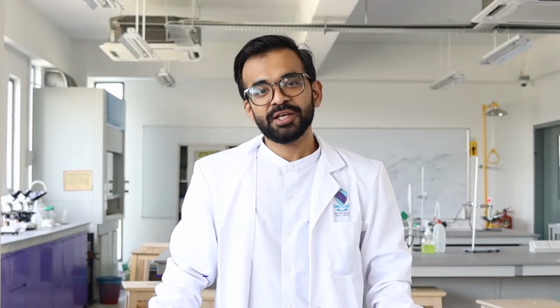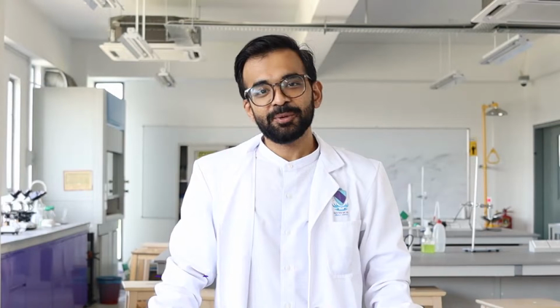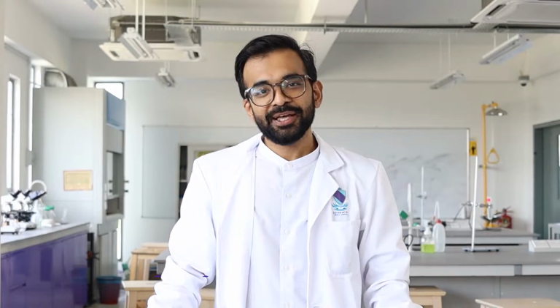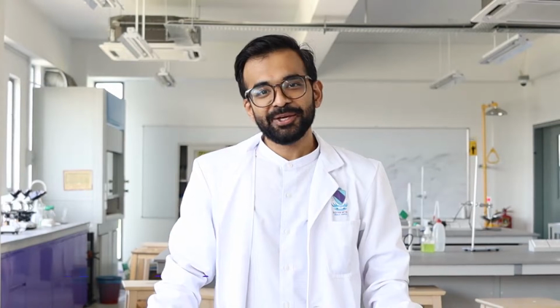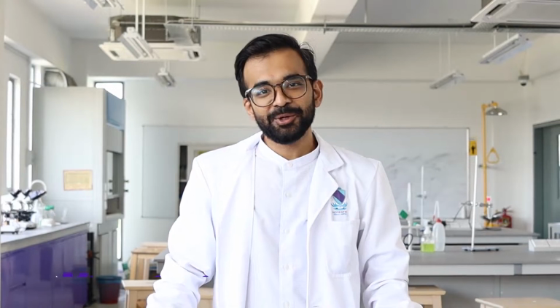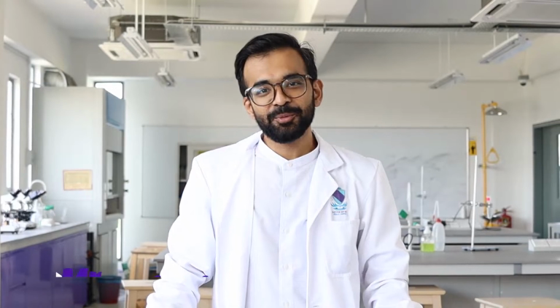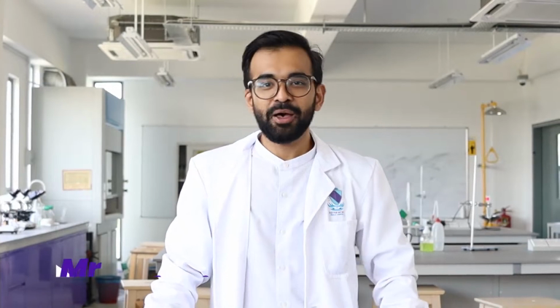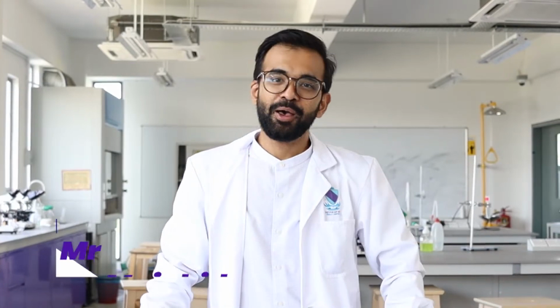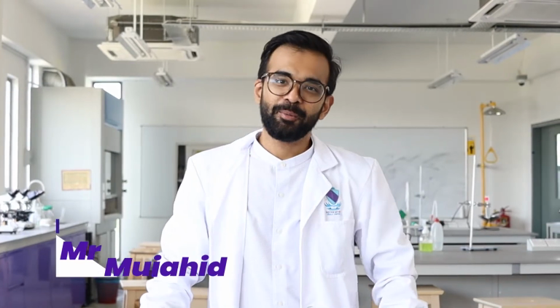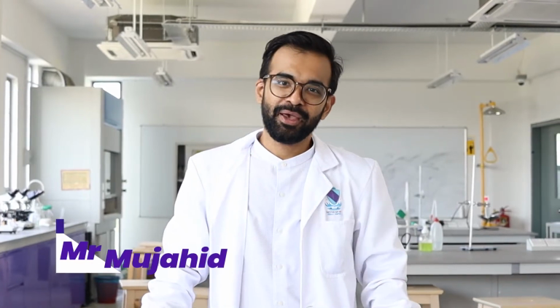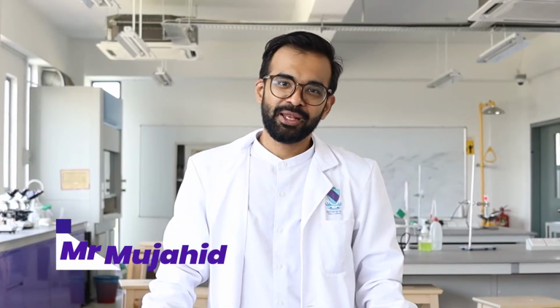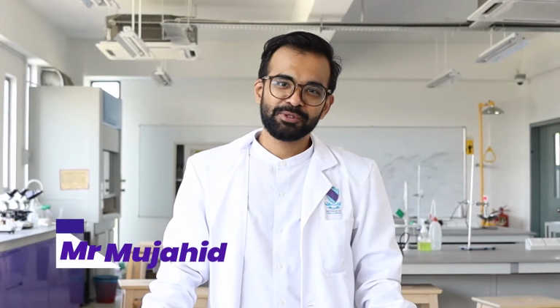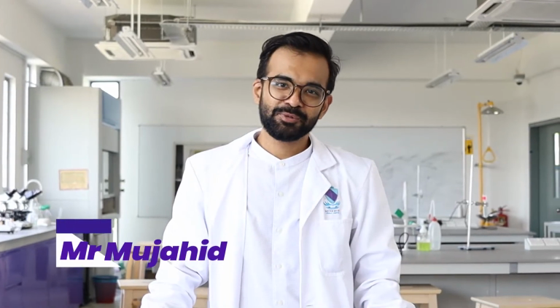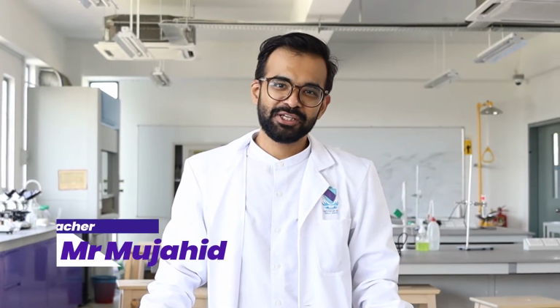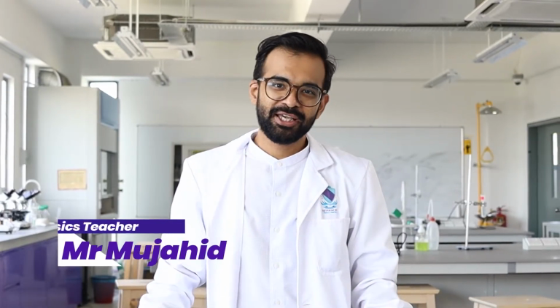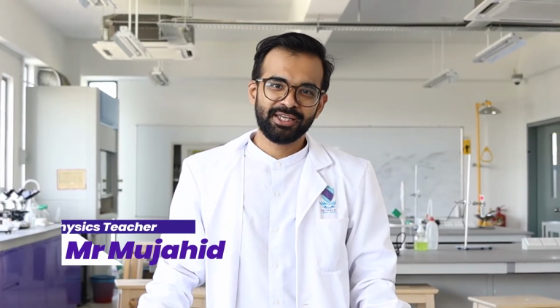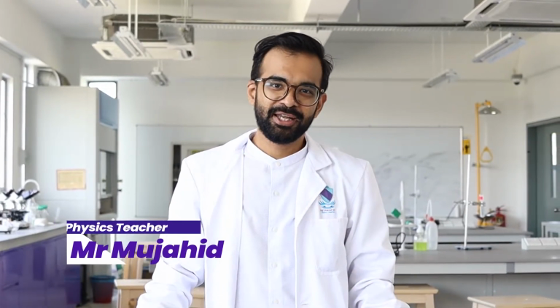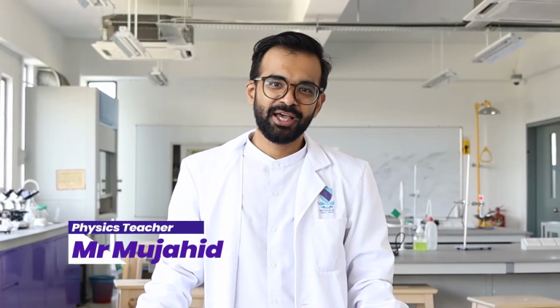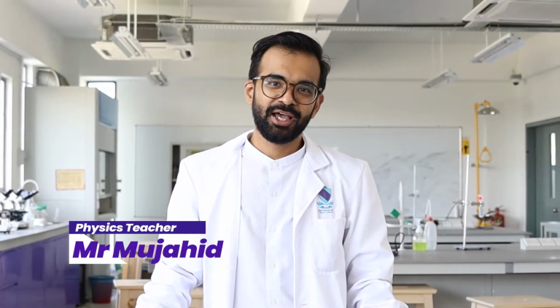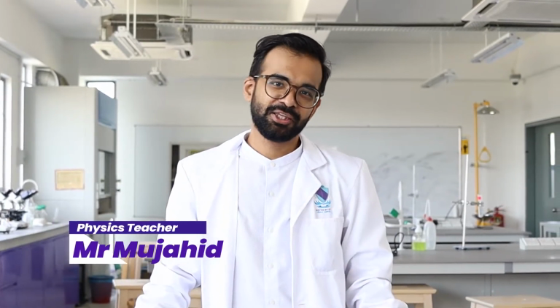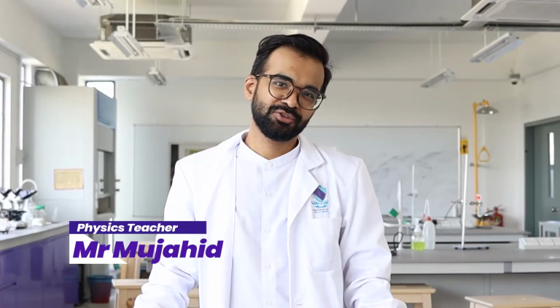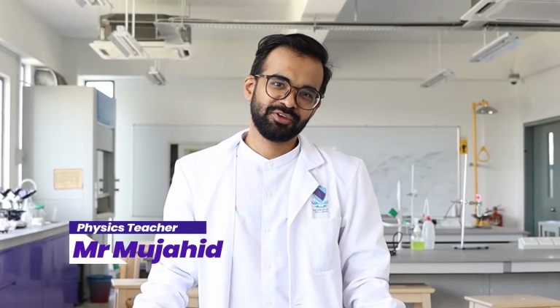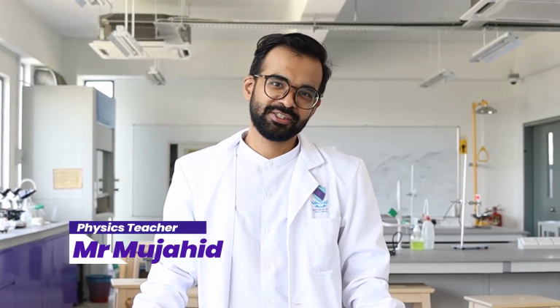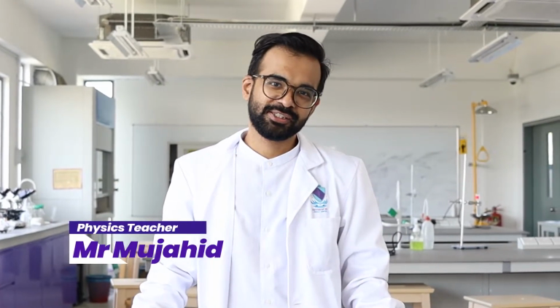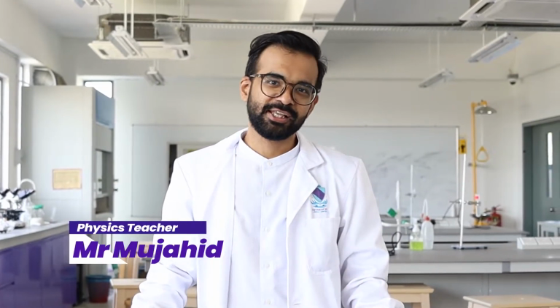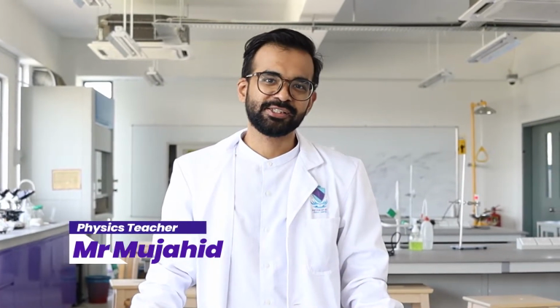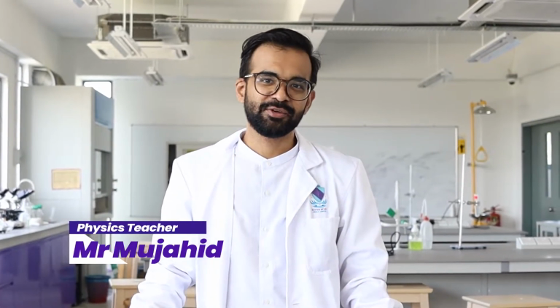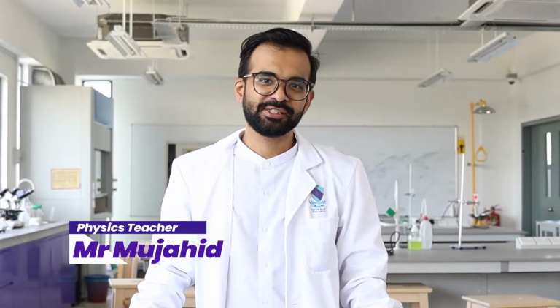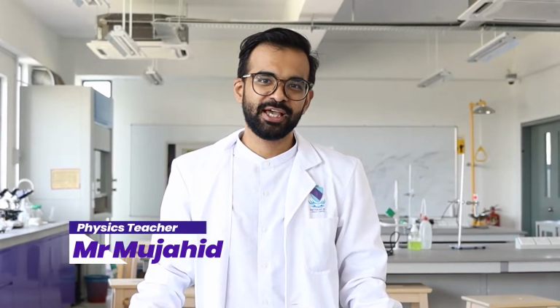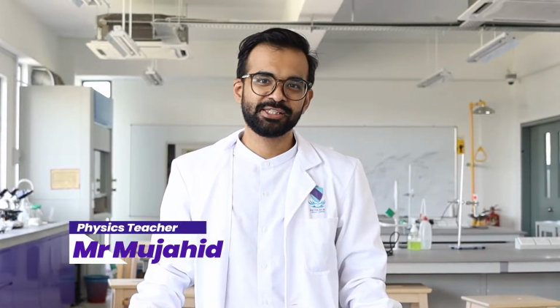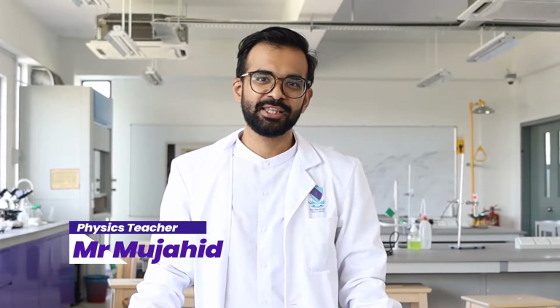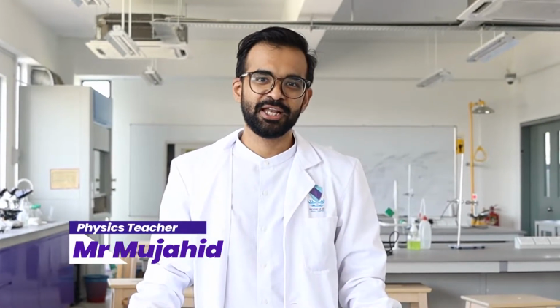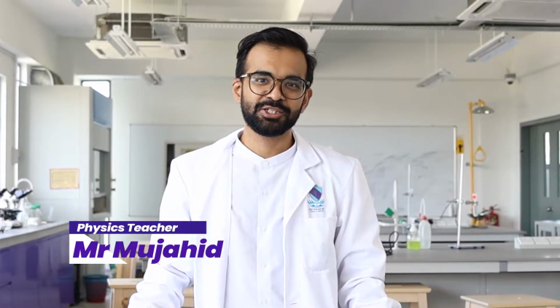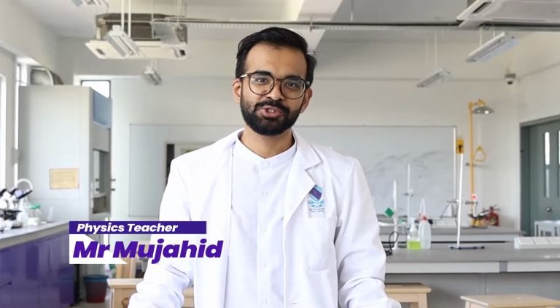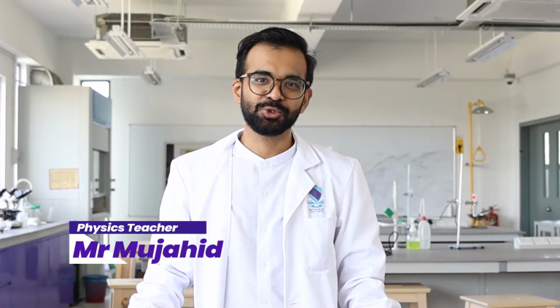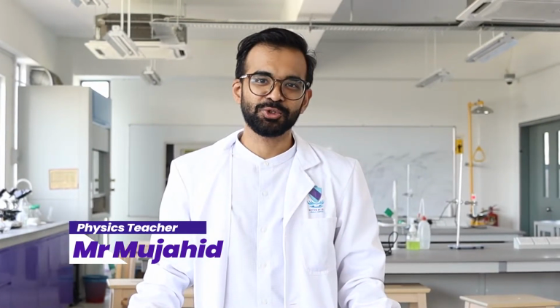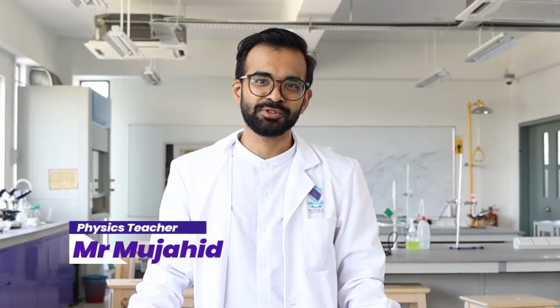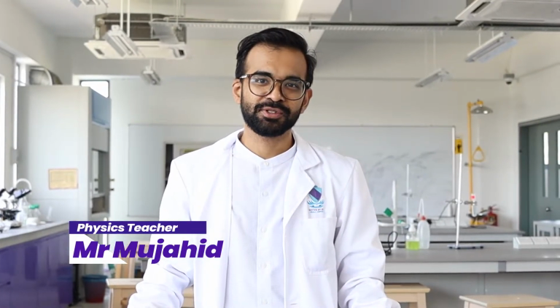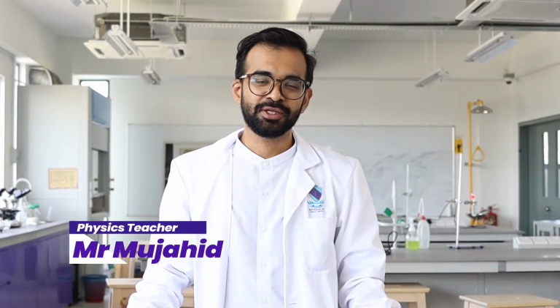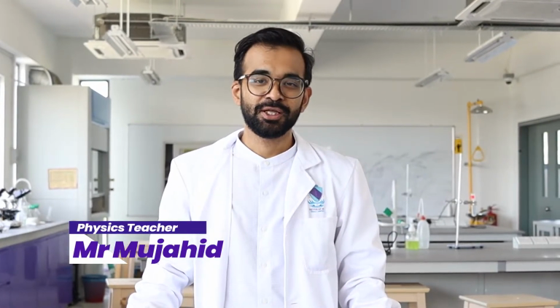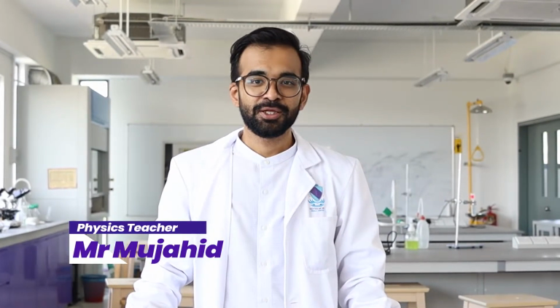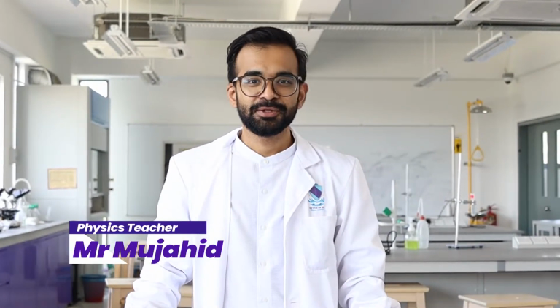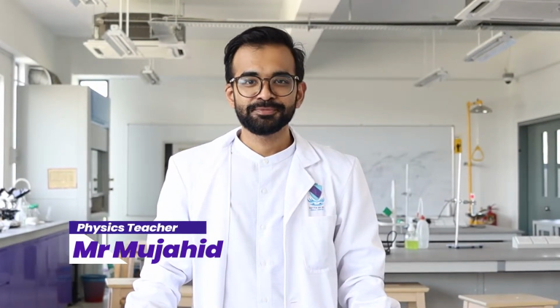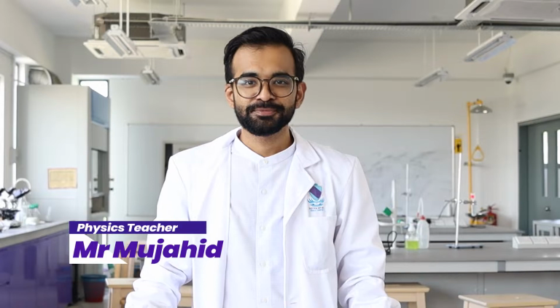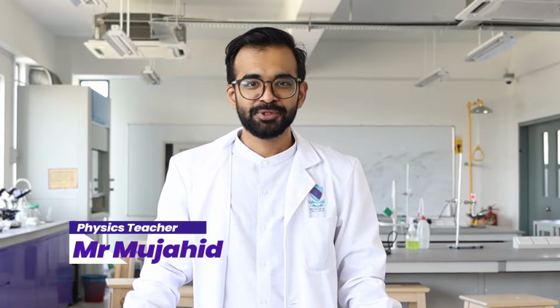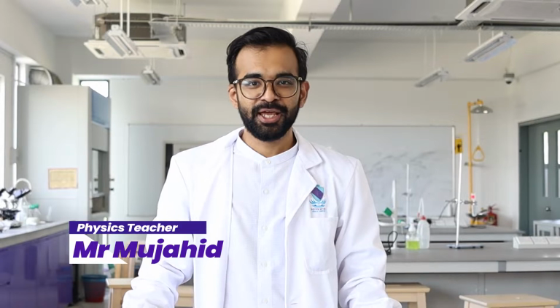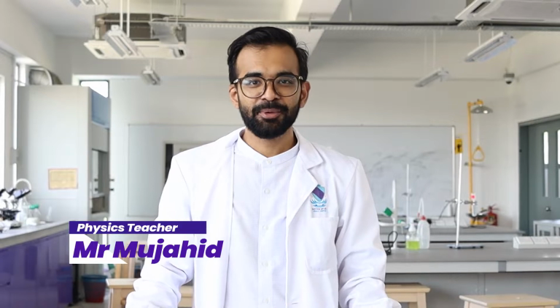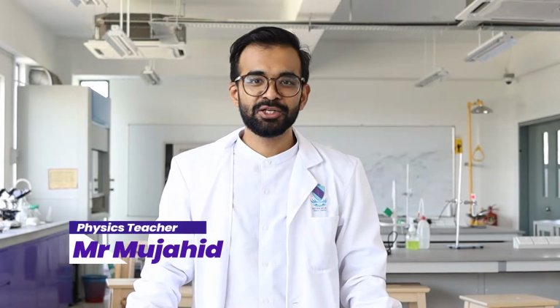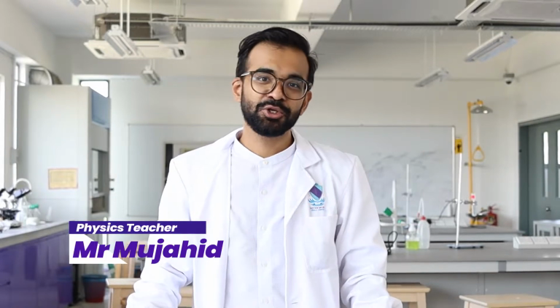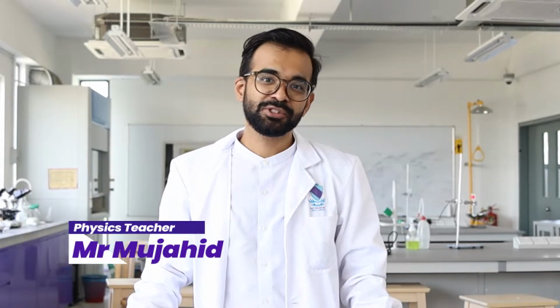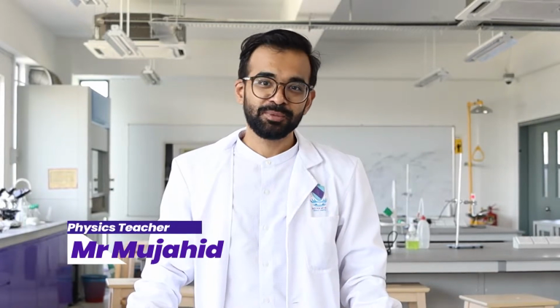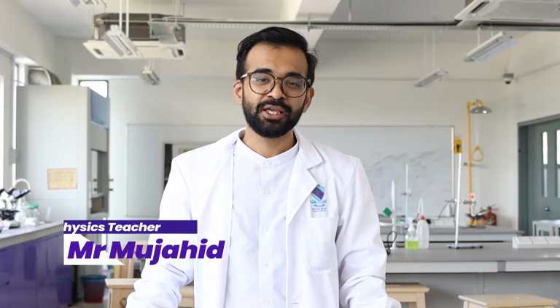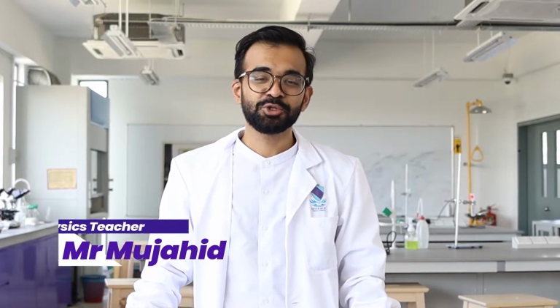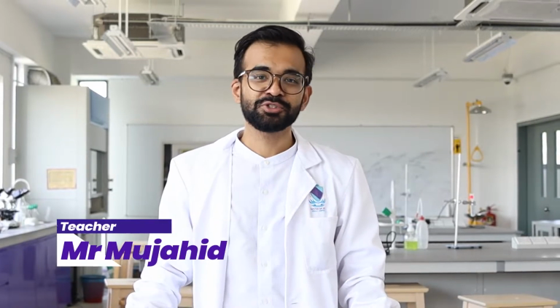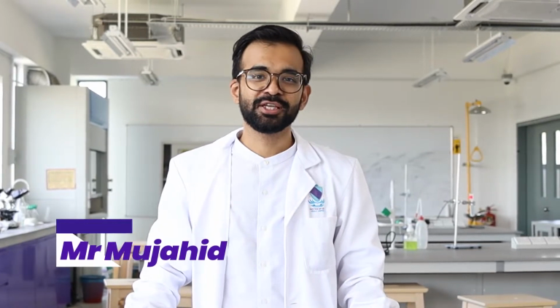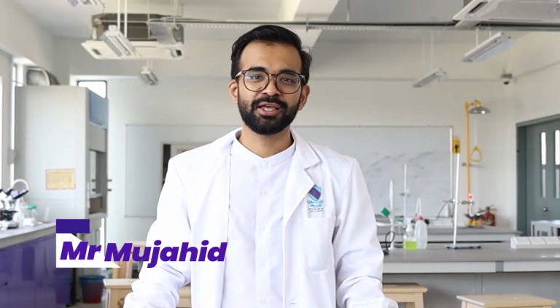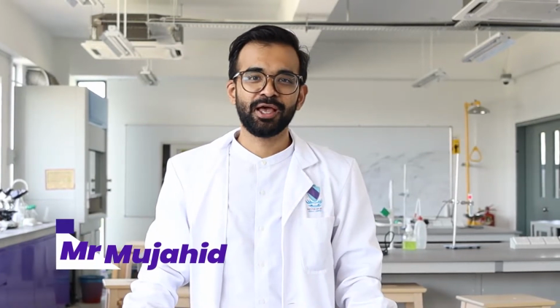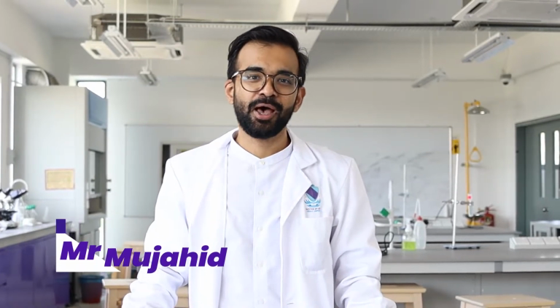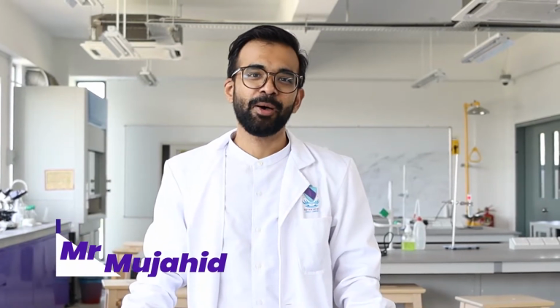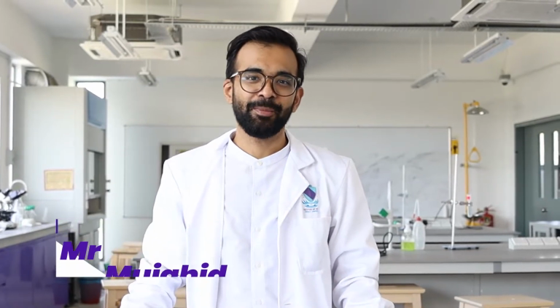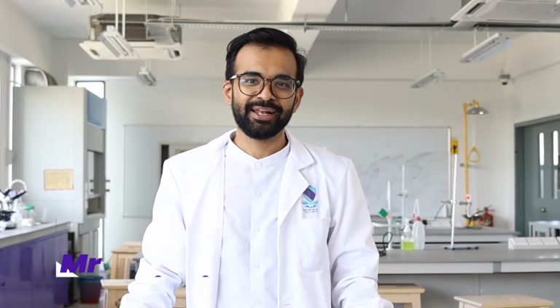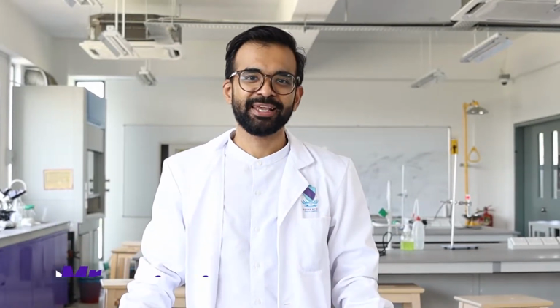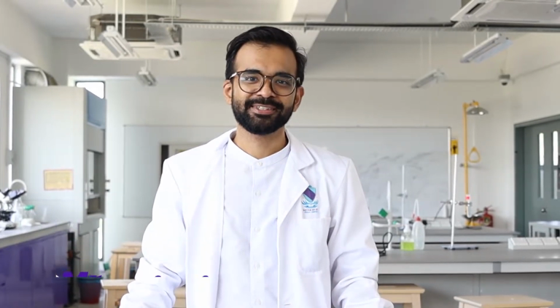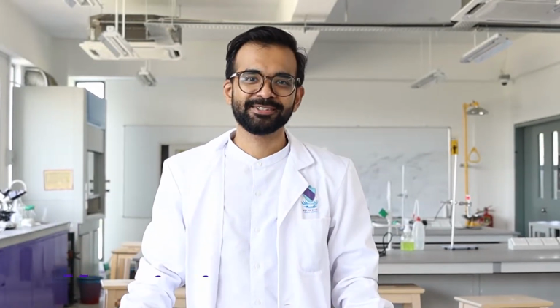Assalamu'alaikum, my name is Mujahid. I teach physics at Seven Skies International Schools. Today I'm going to show you something interesting about magnets.